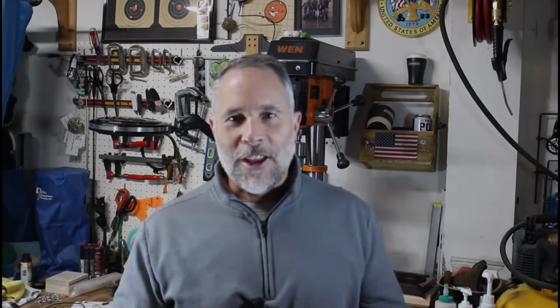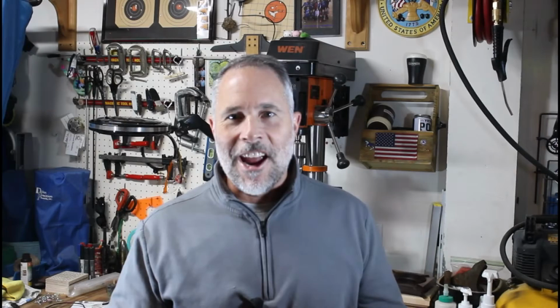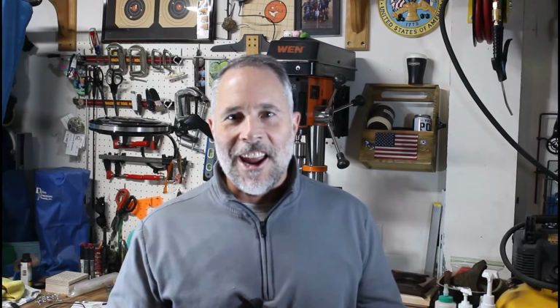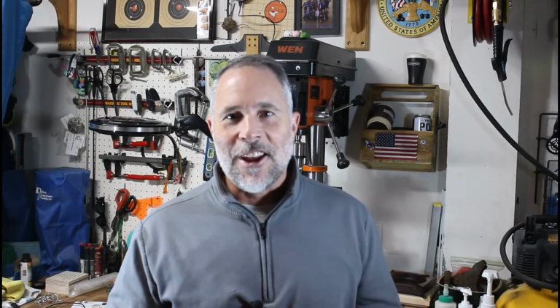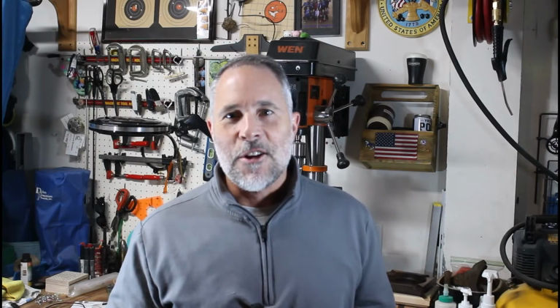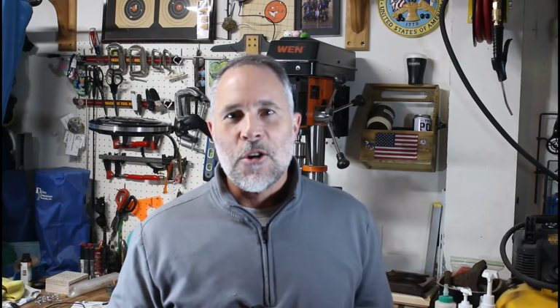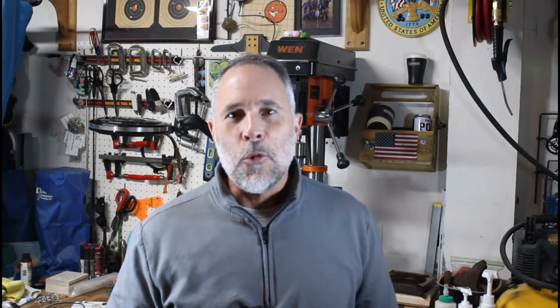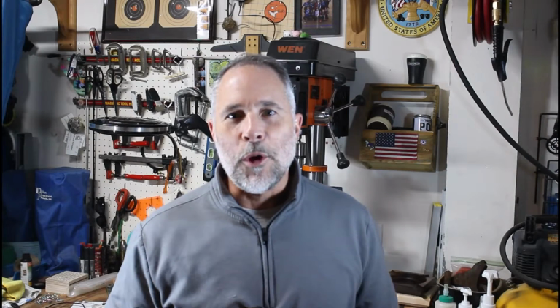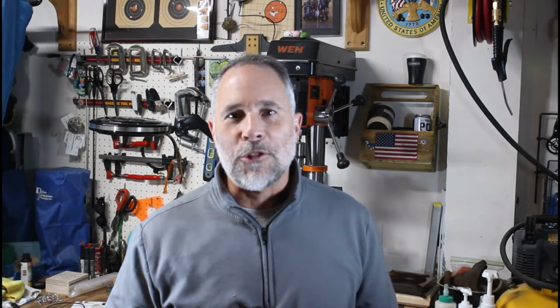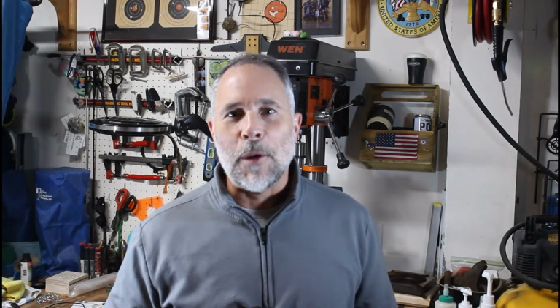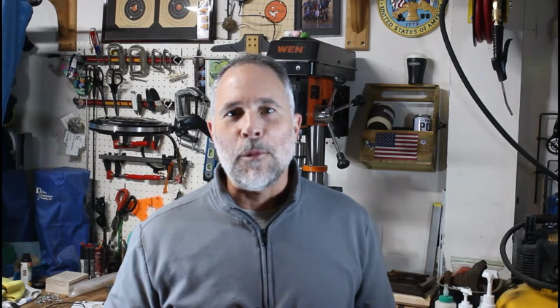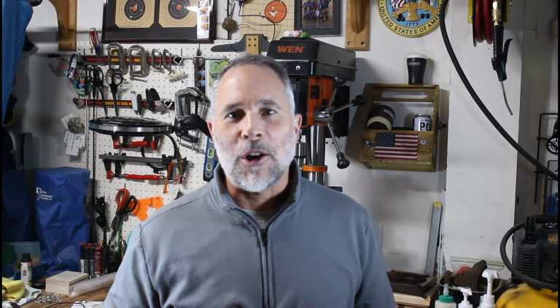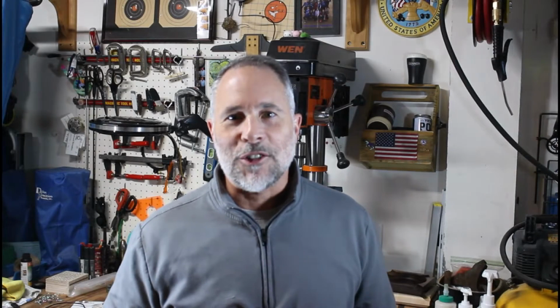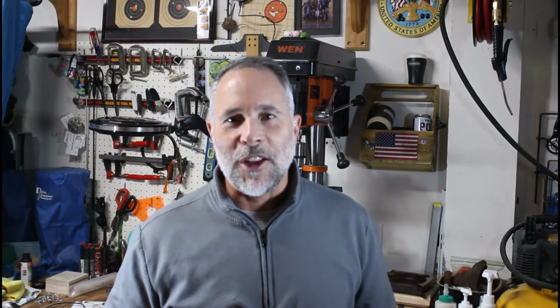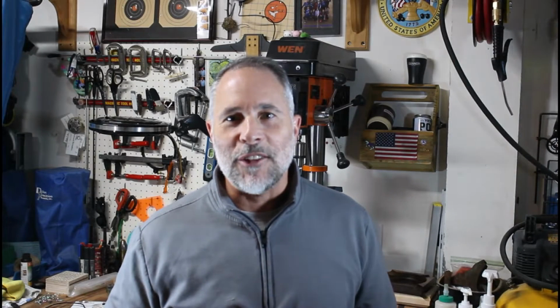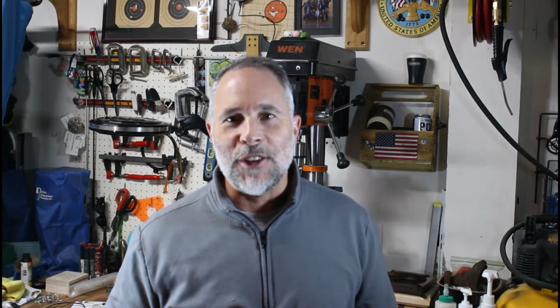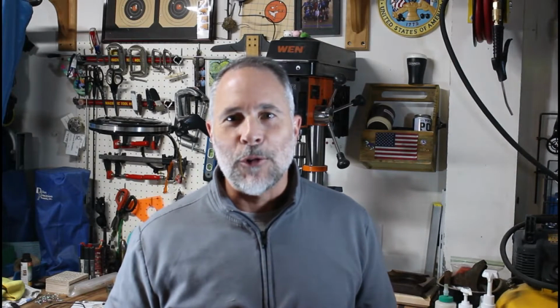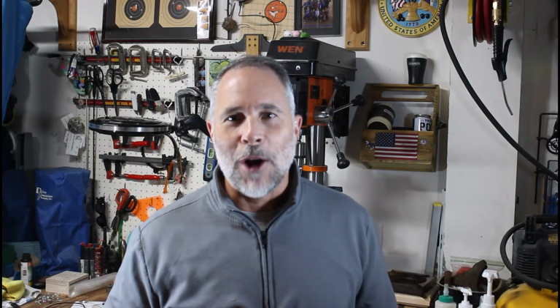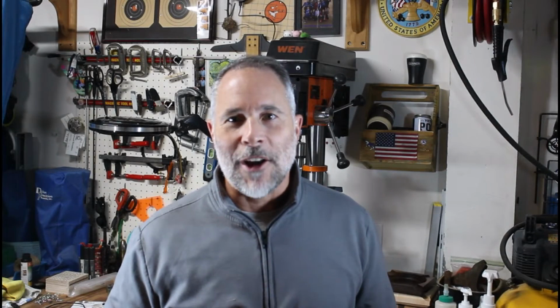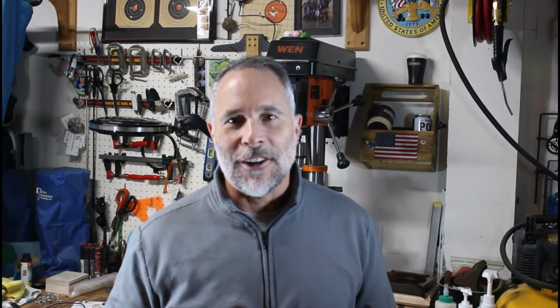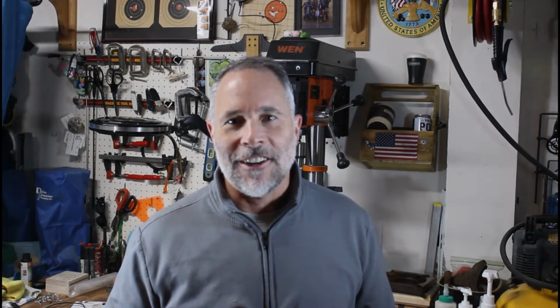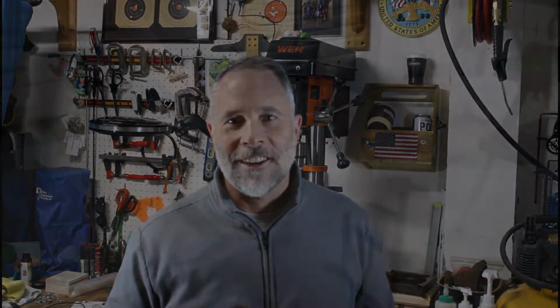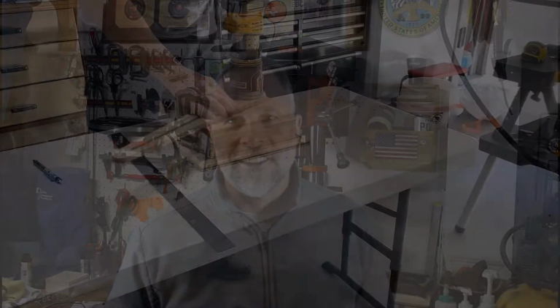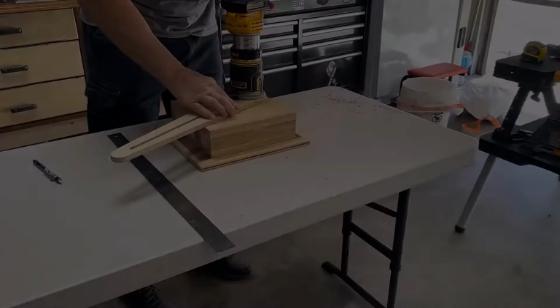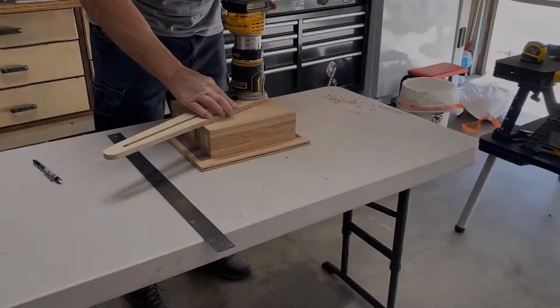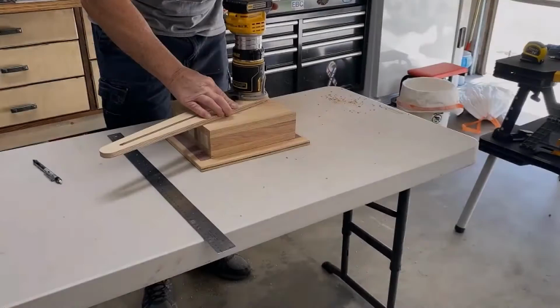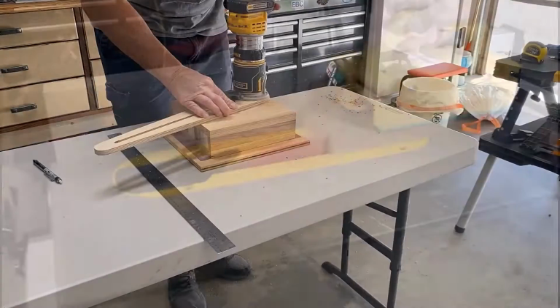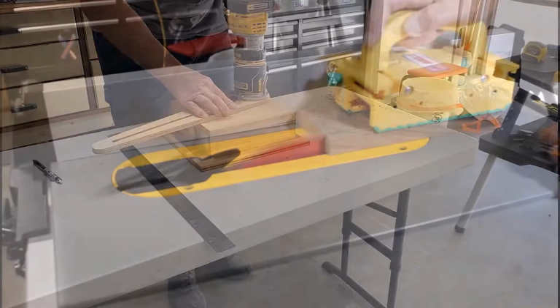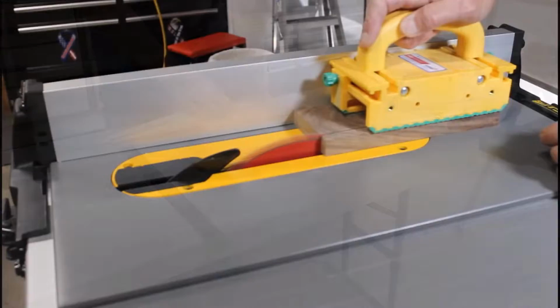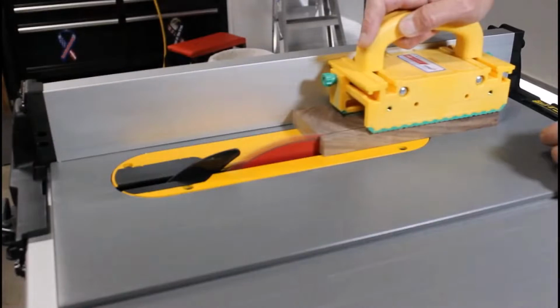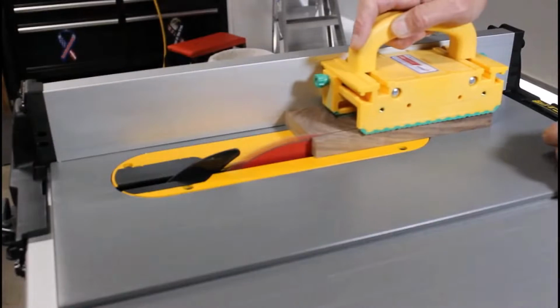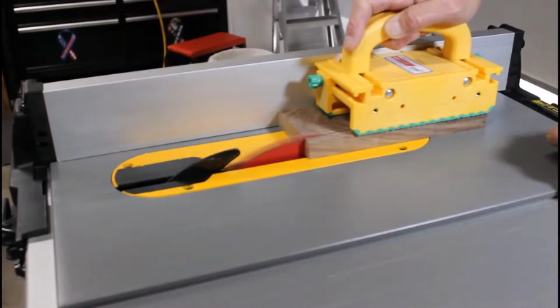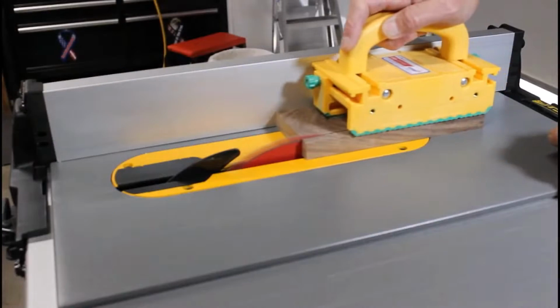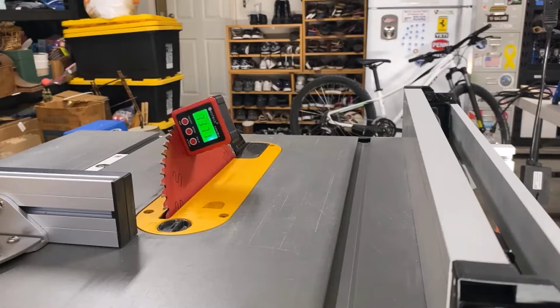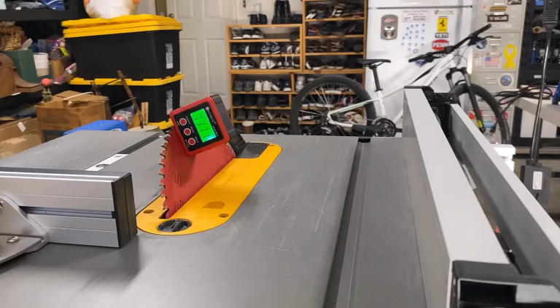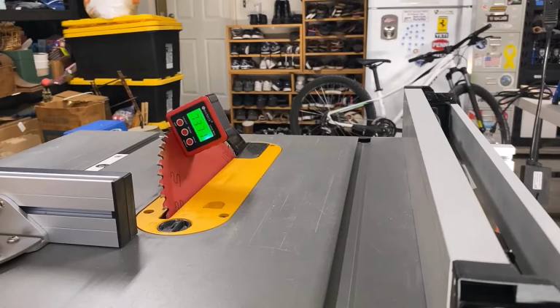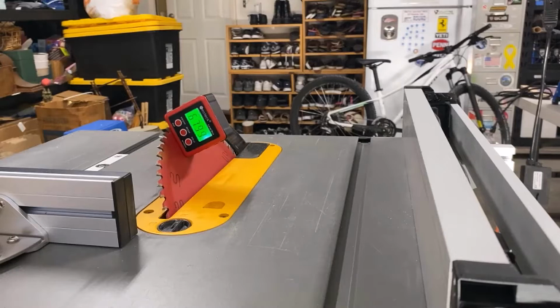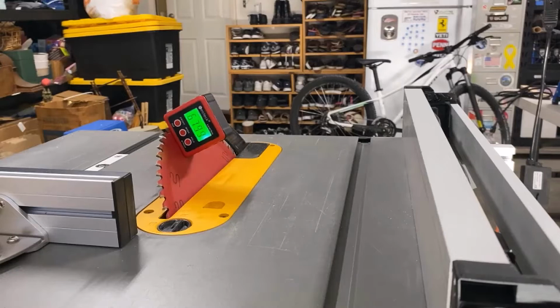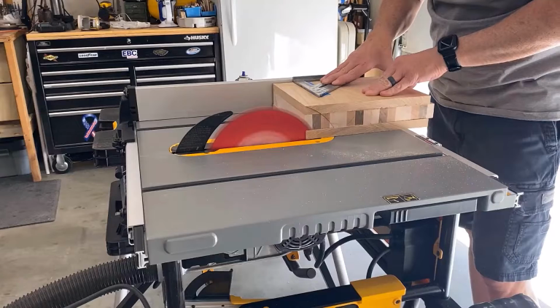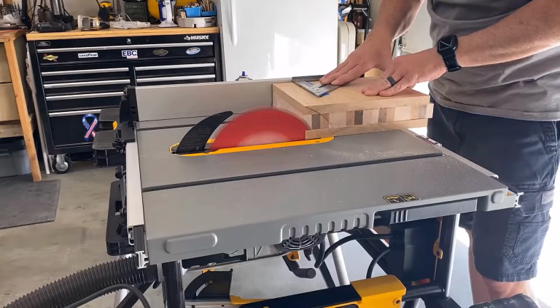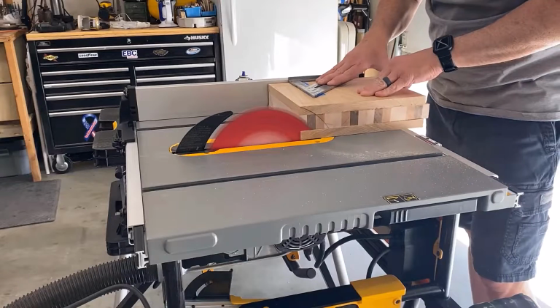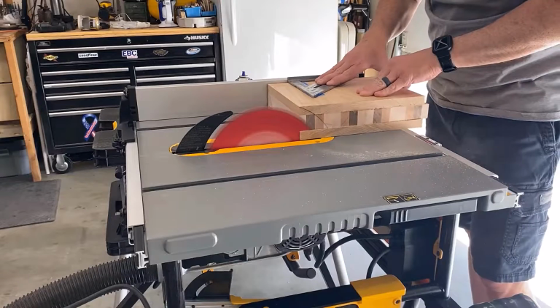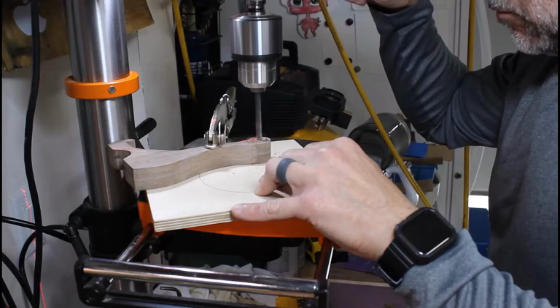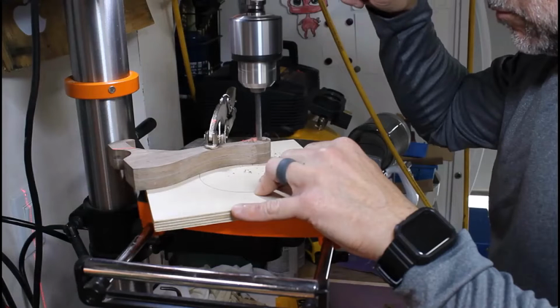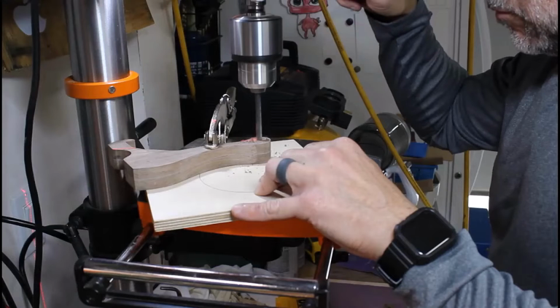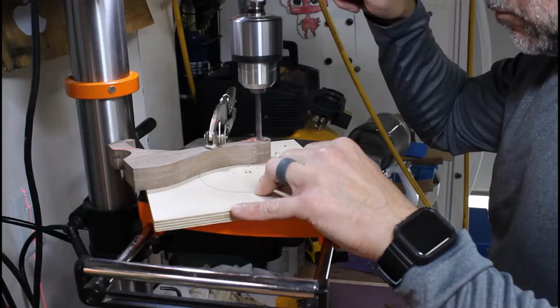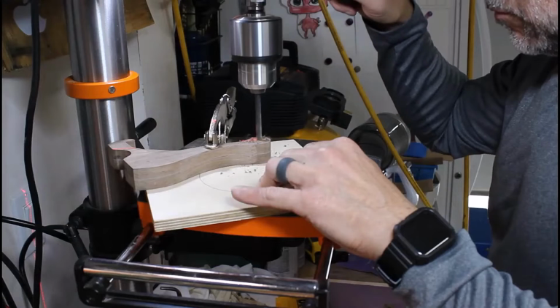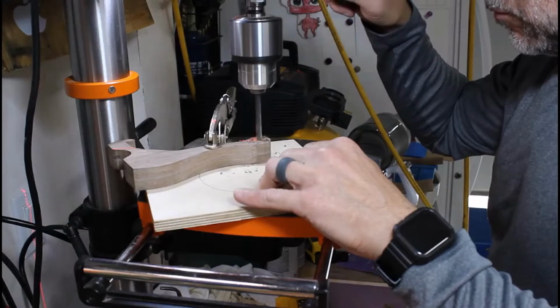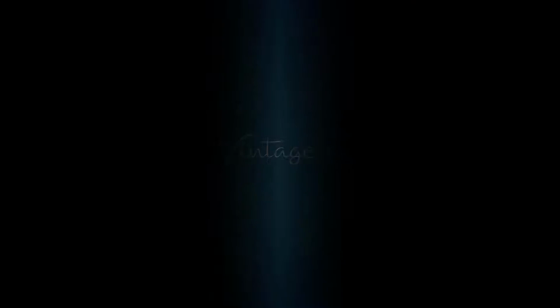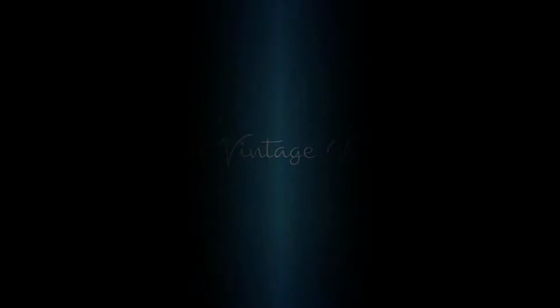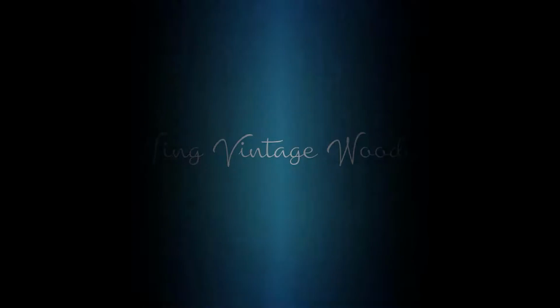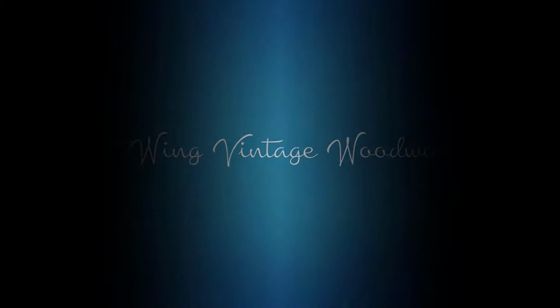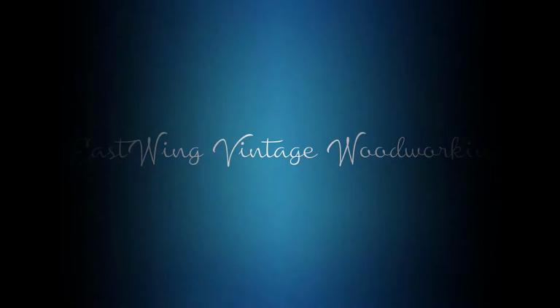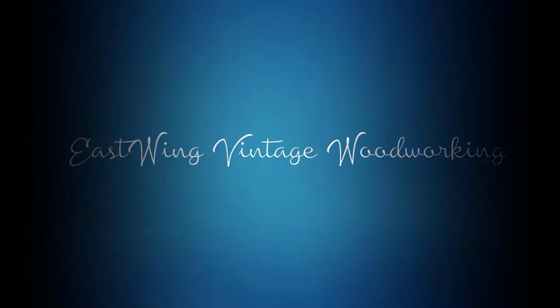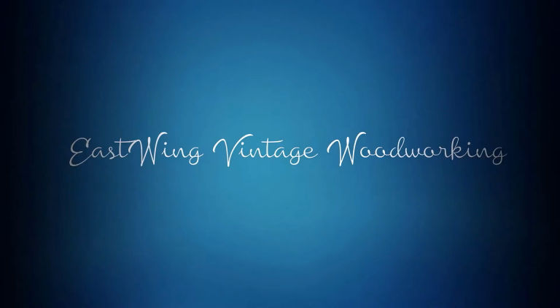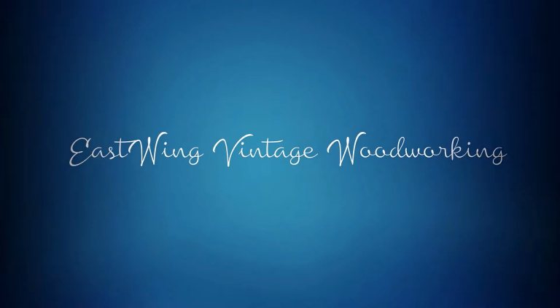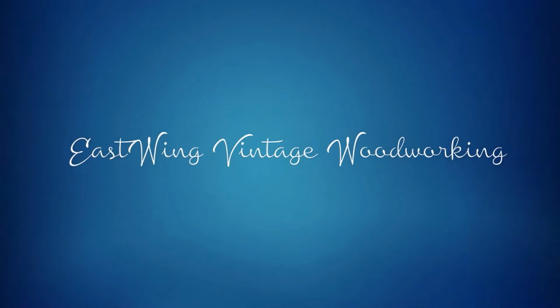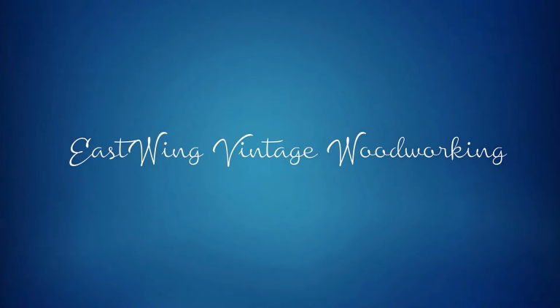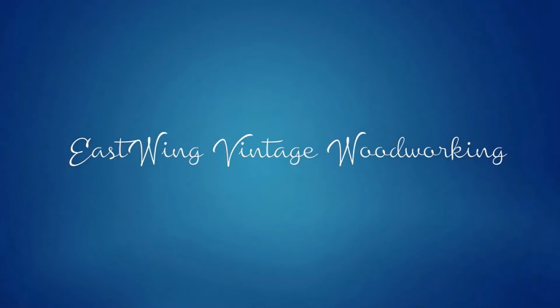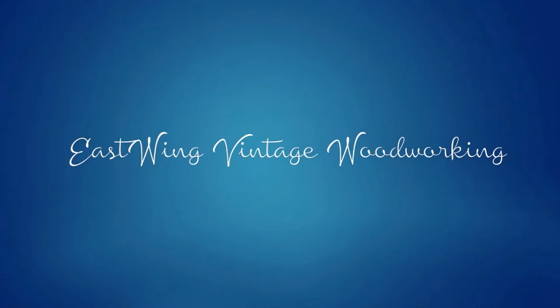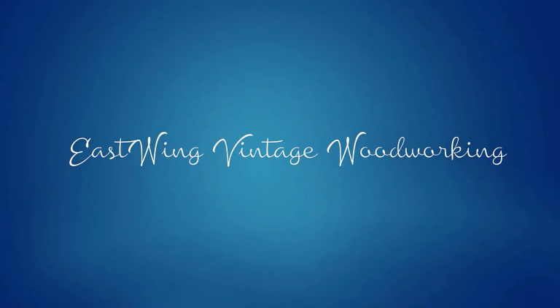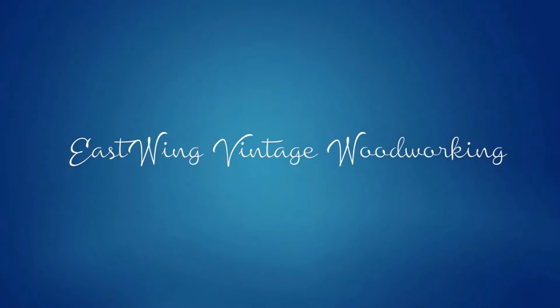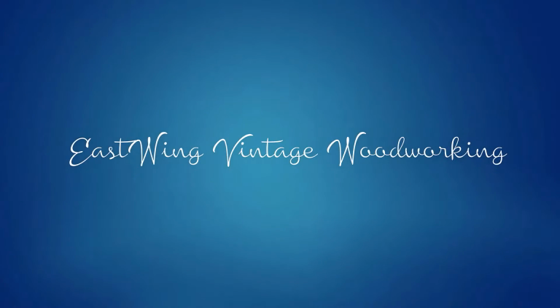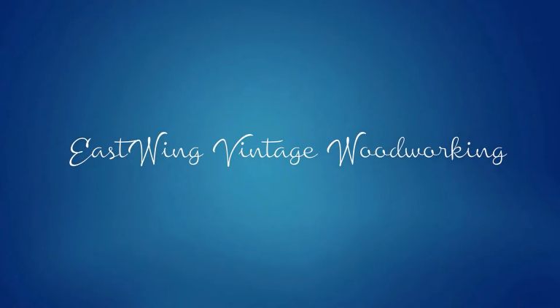Today we assemble our CNC router. East Wing Vintage Woodworking.